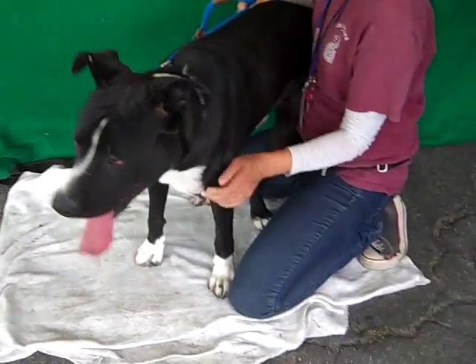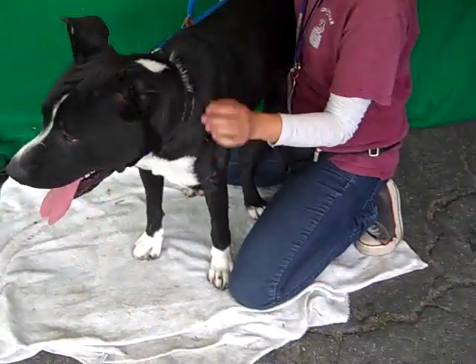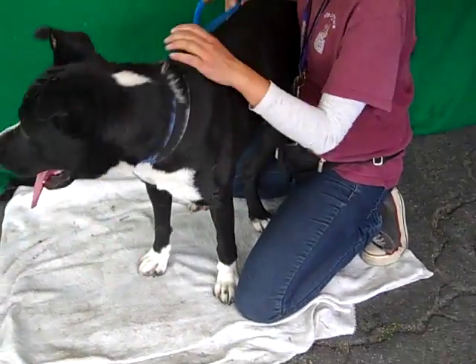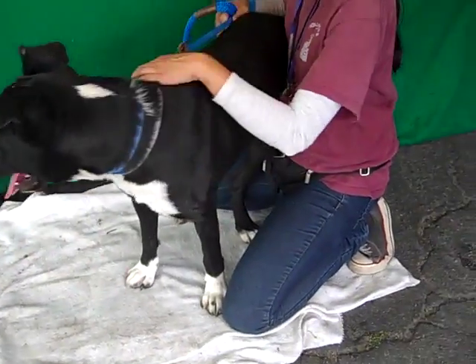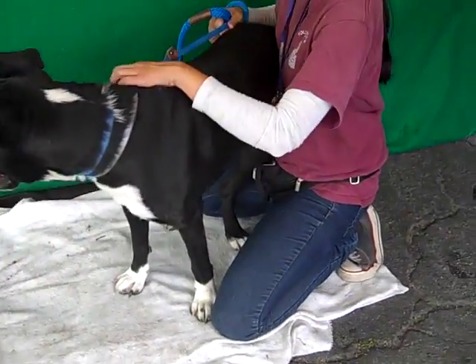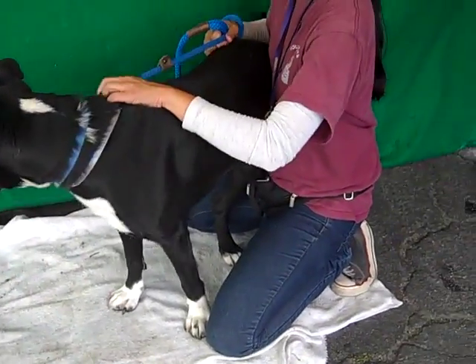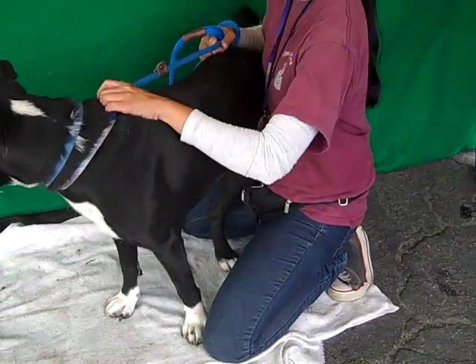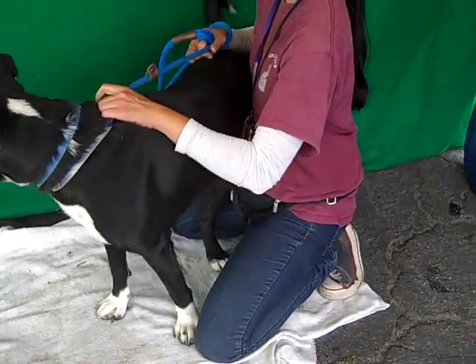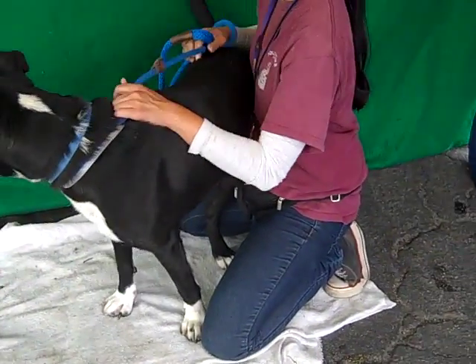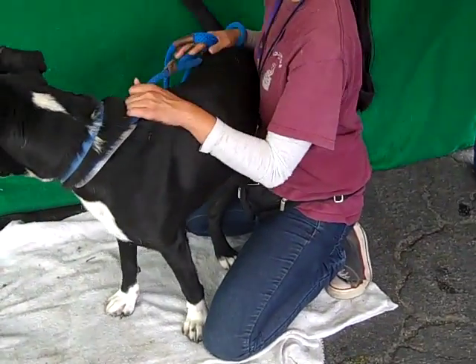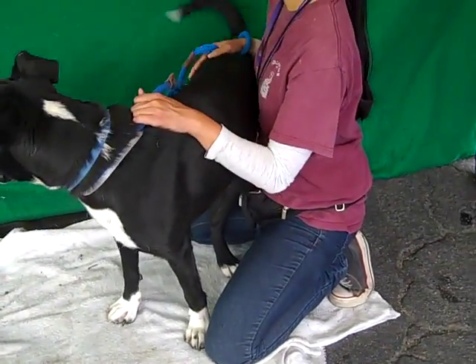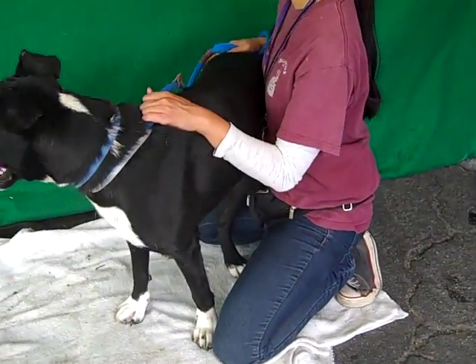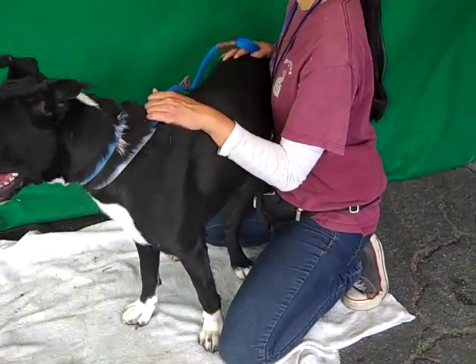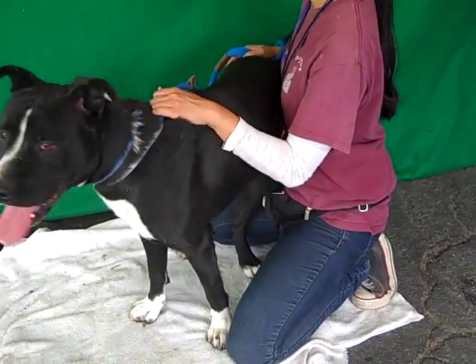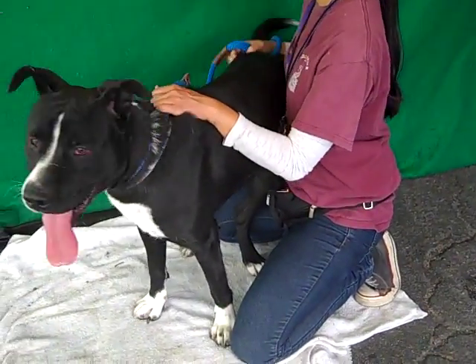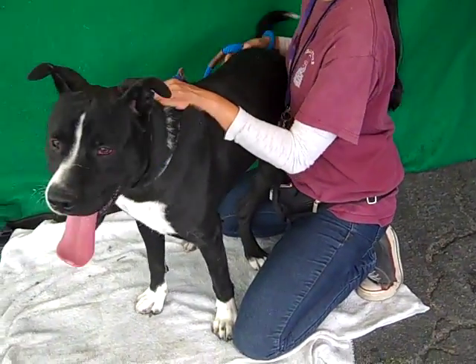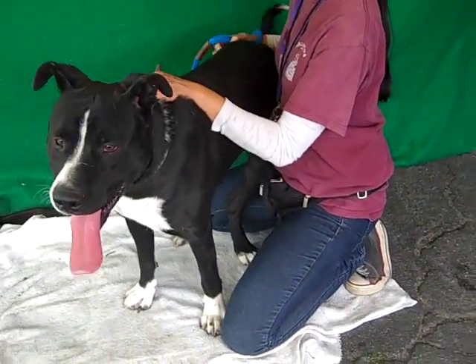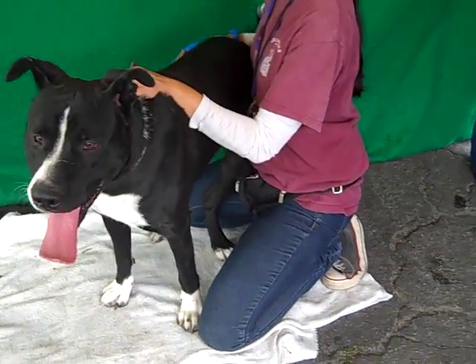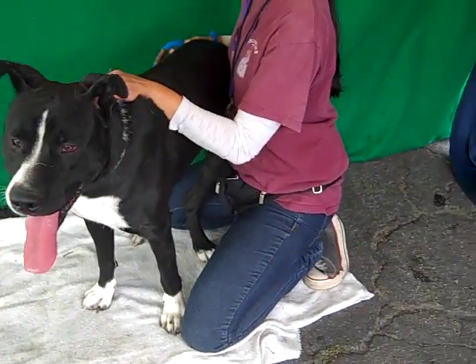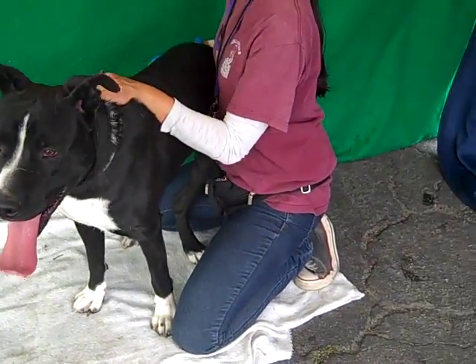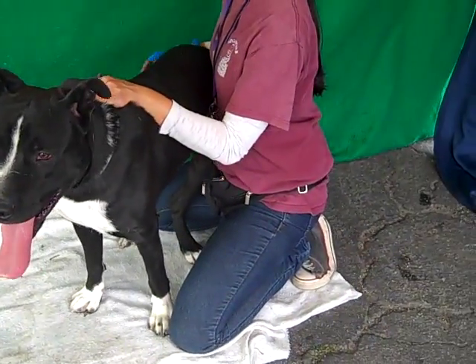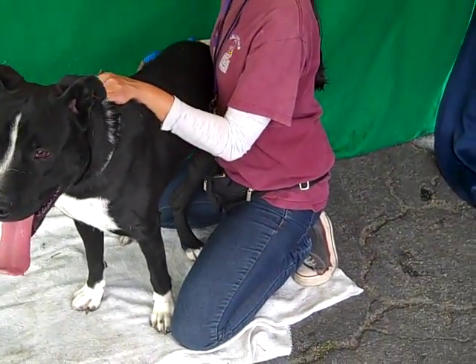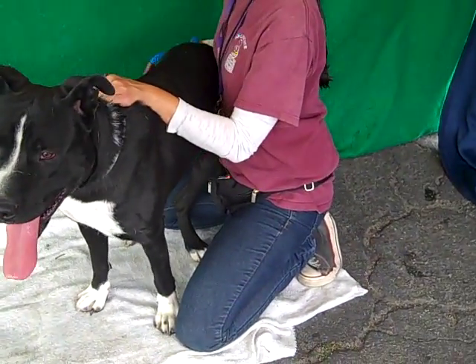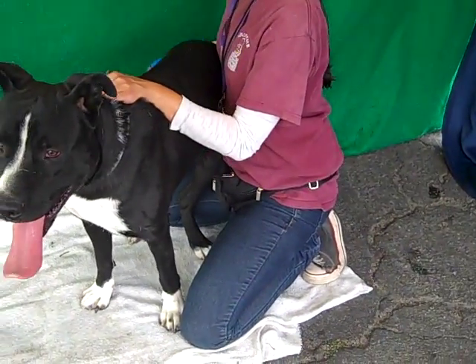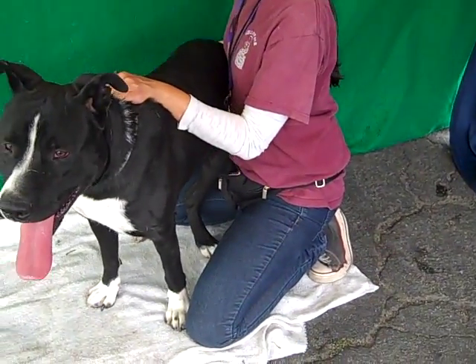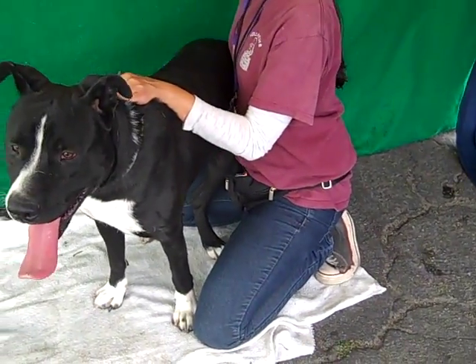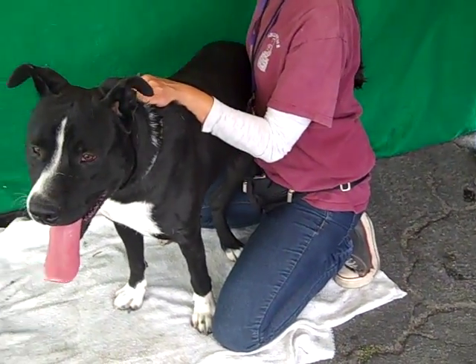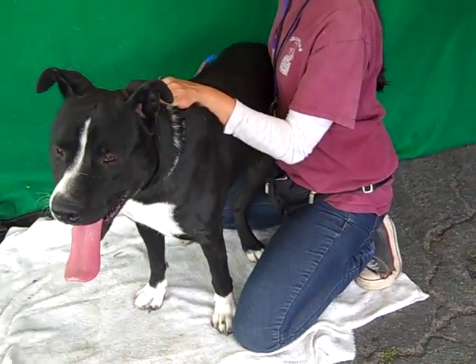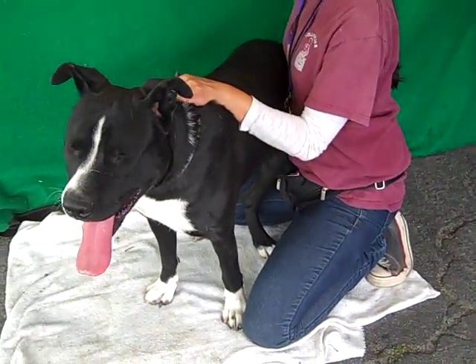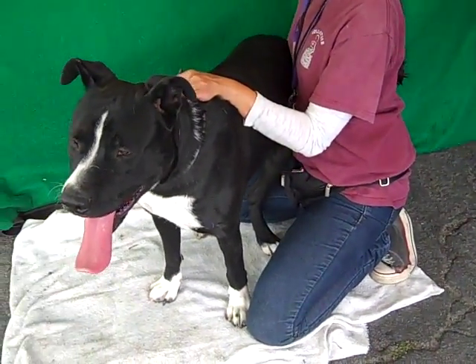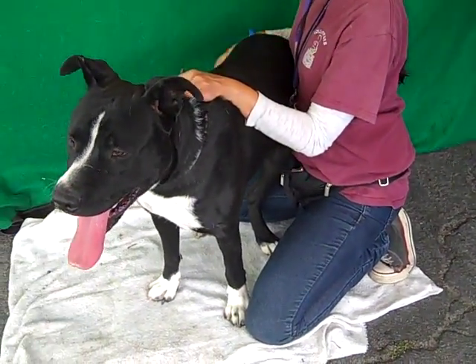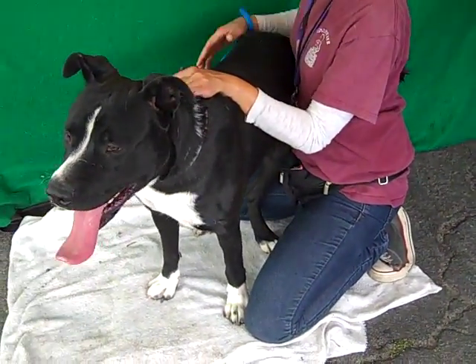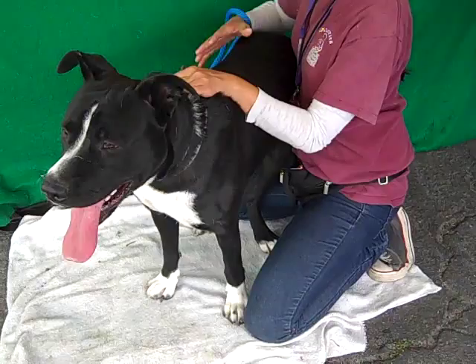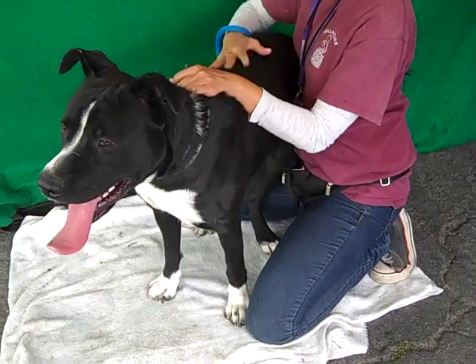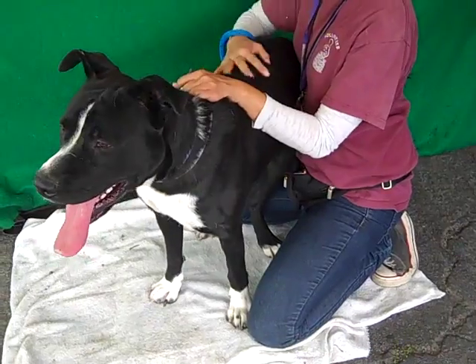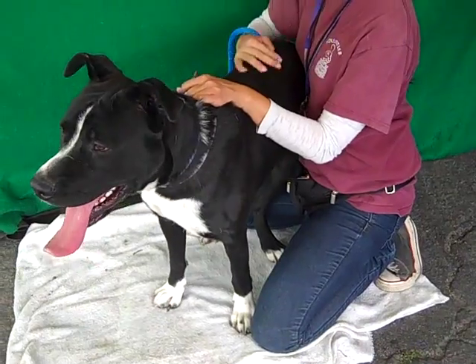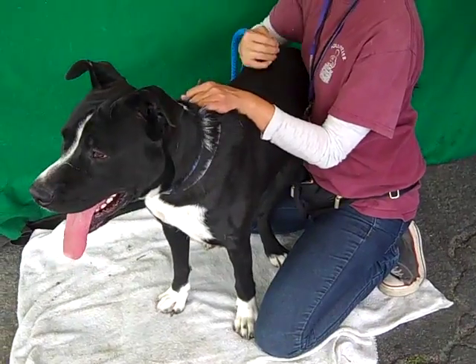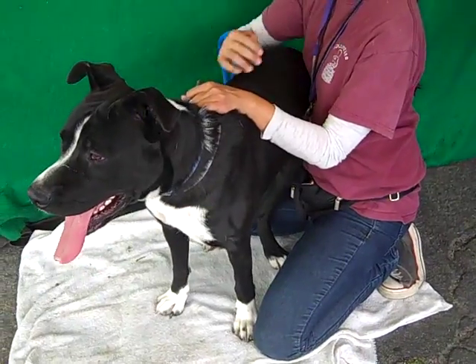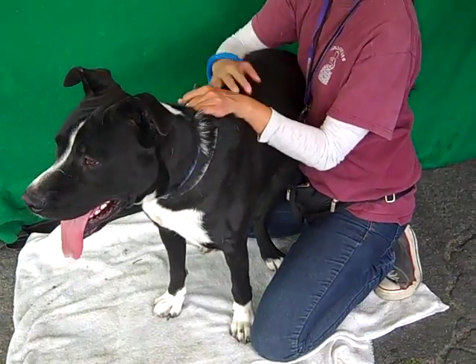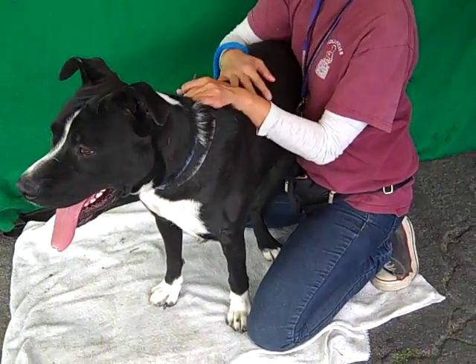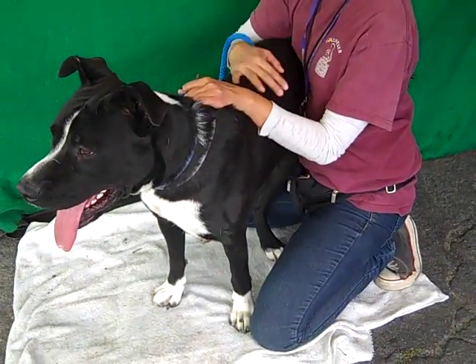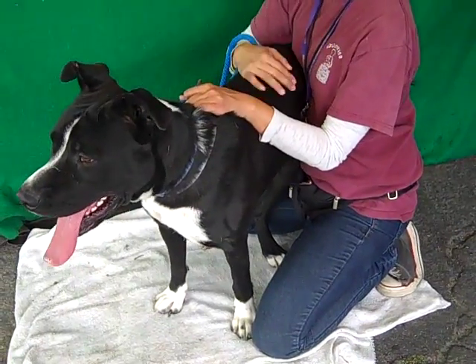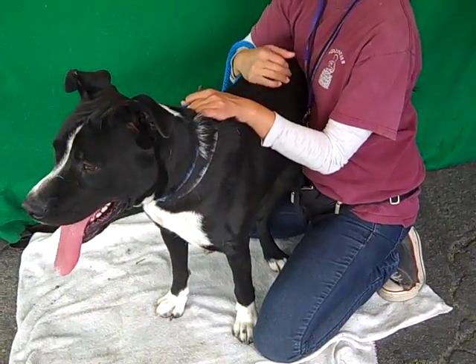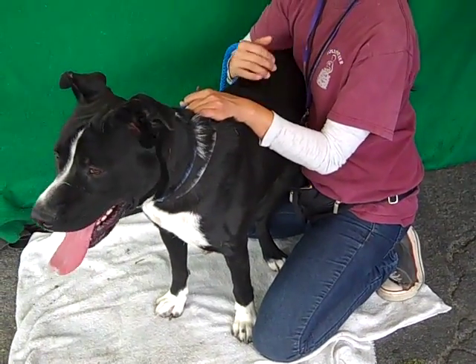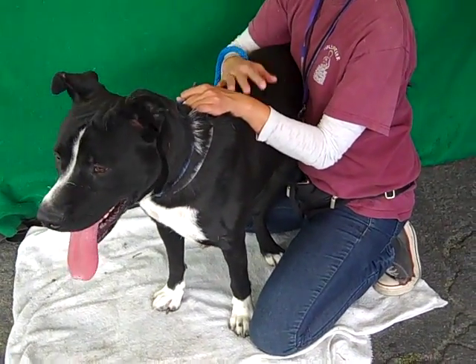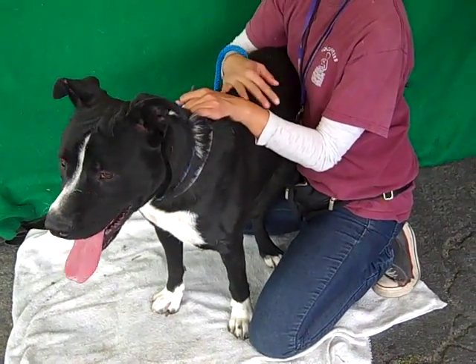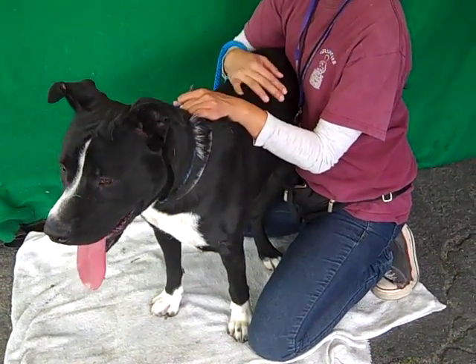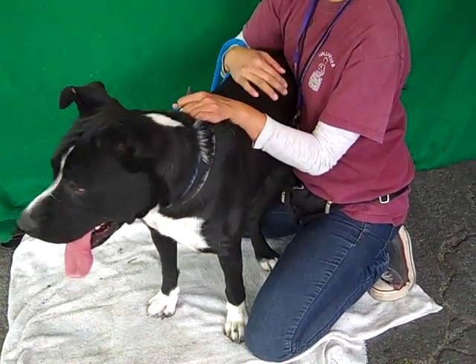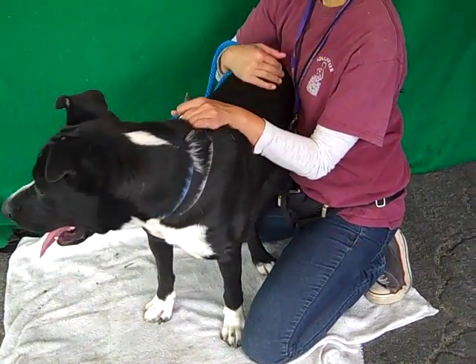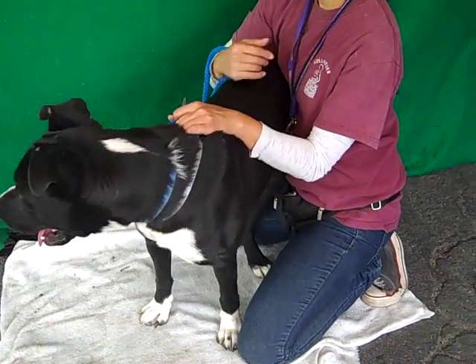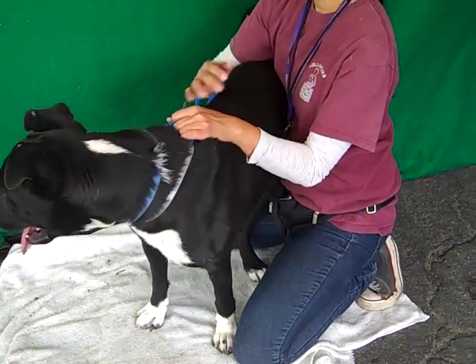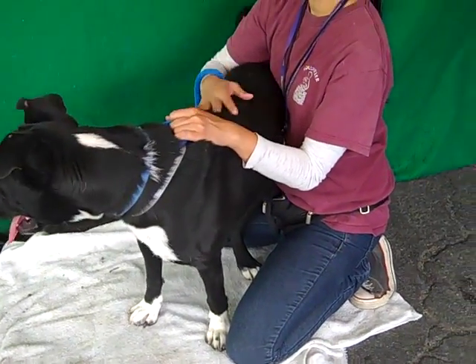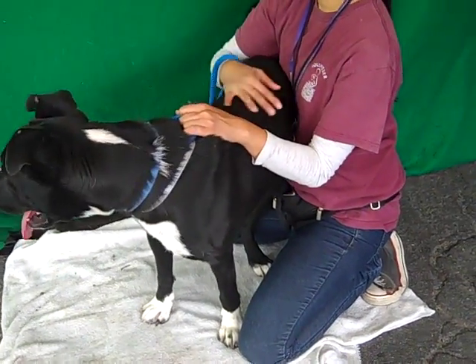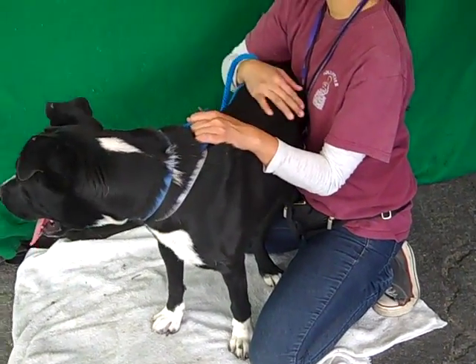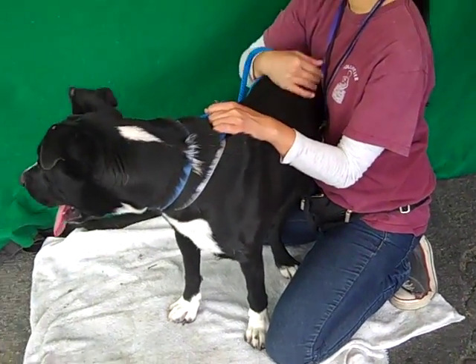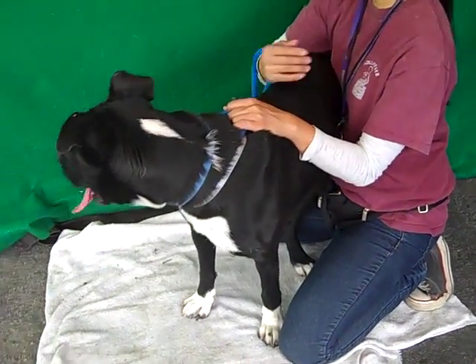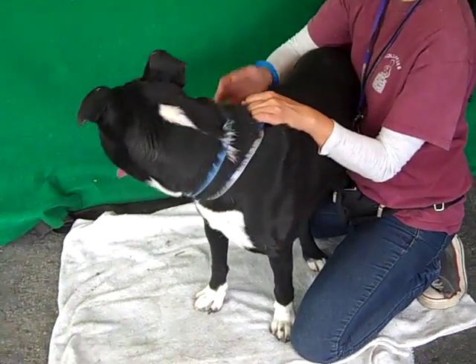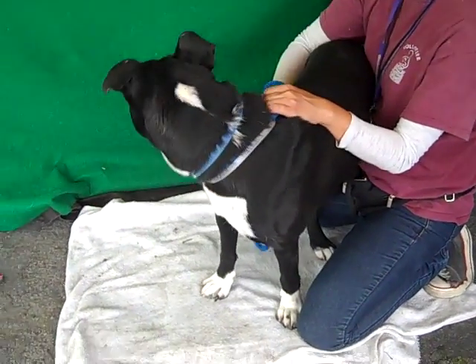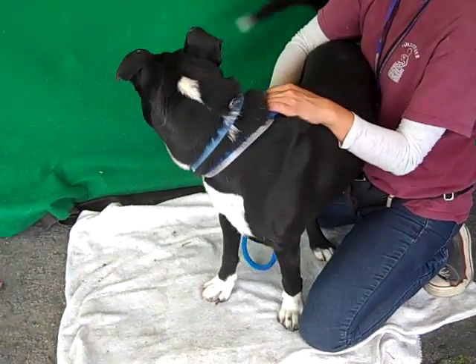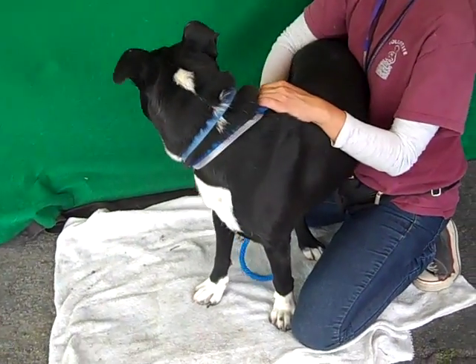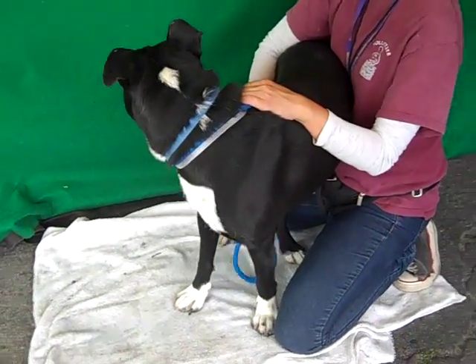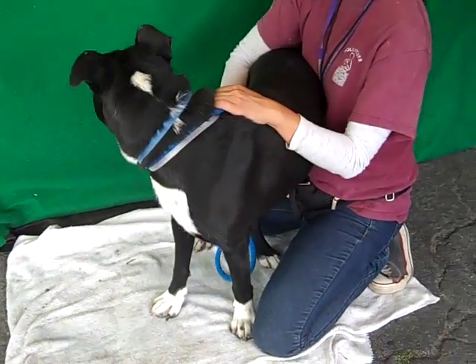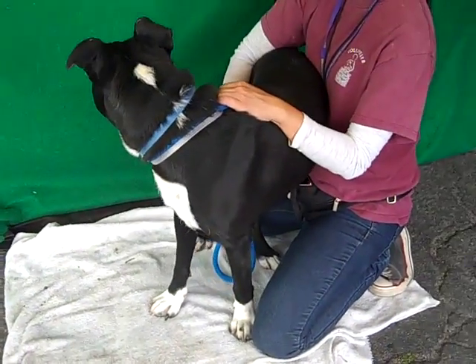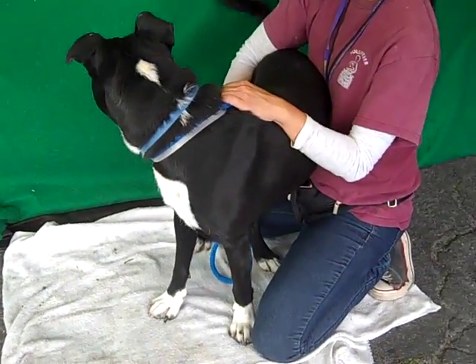He came to the Baldwin Park Animal Care Center as an owner's surrender on May 13th, and there was no reason given as to why he was dumped here.